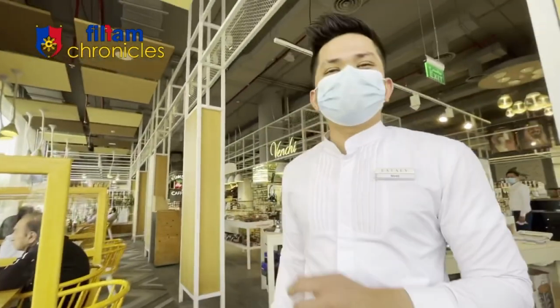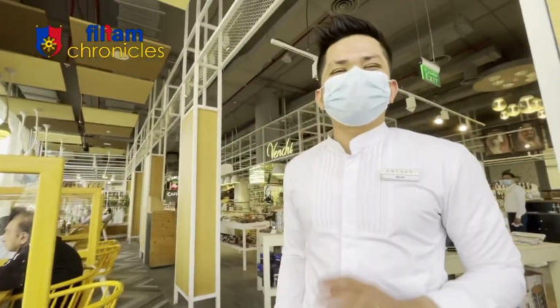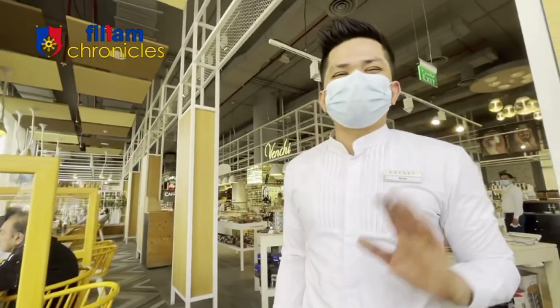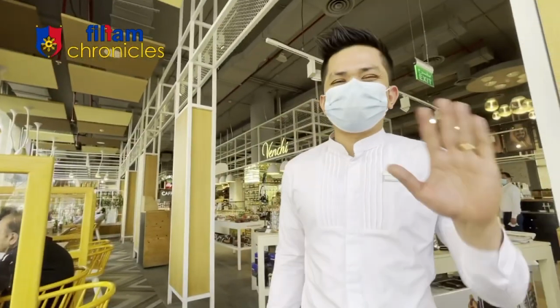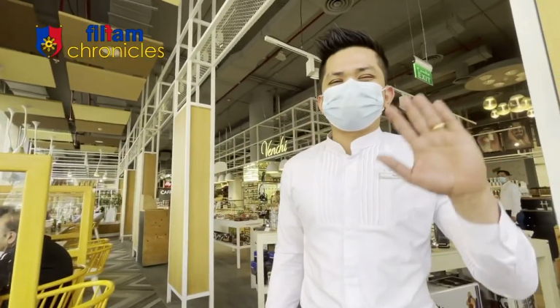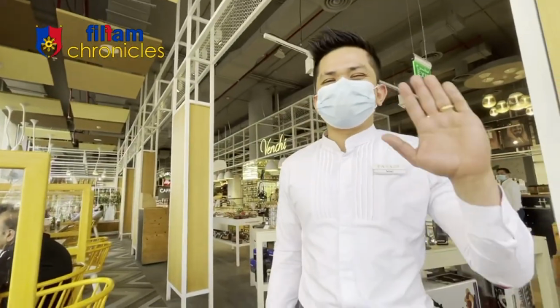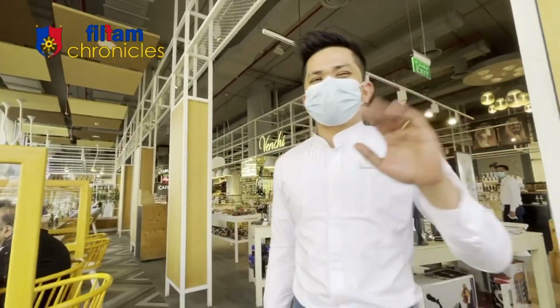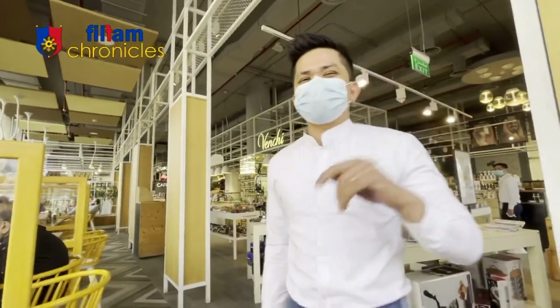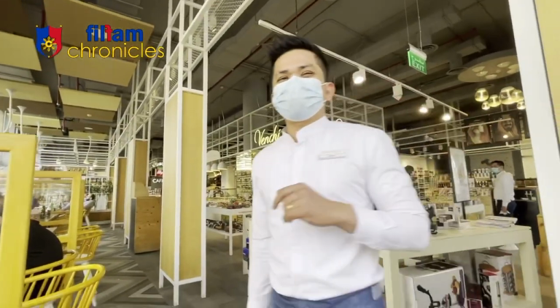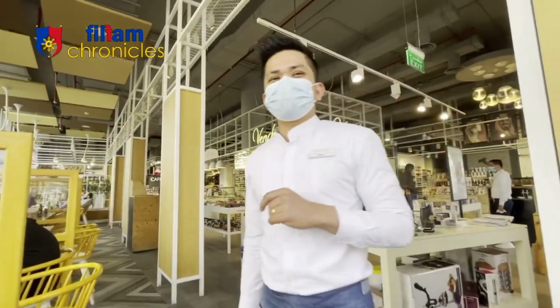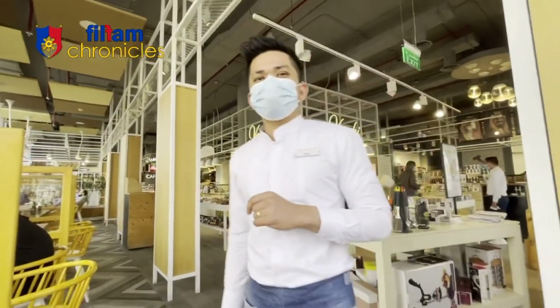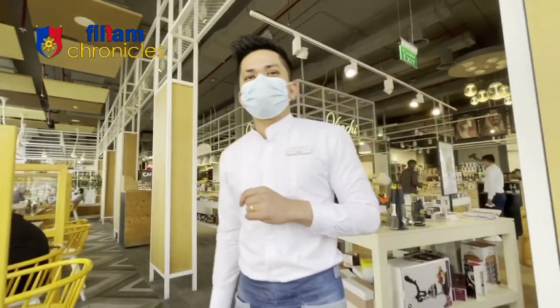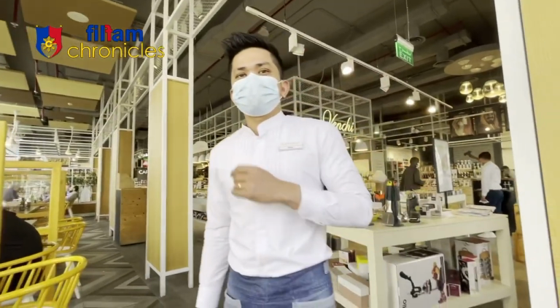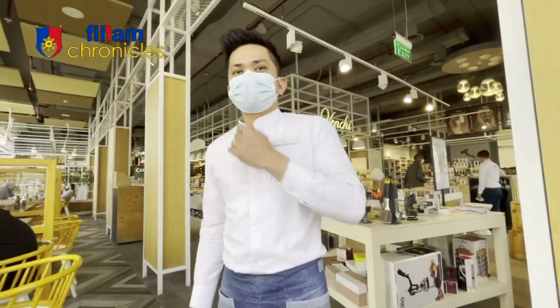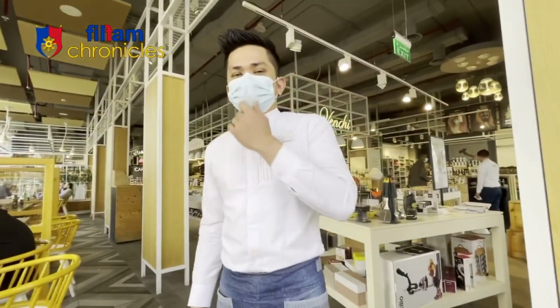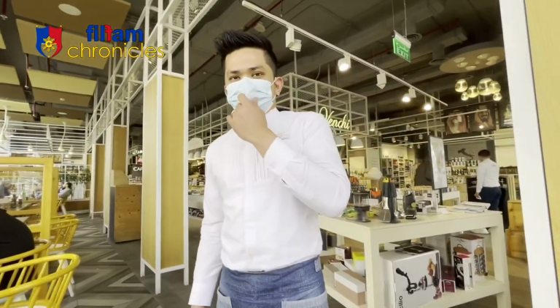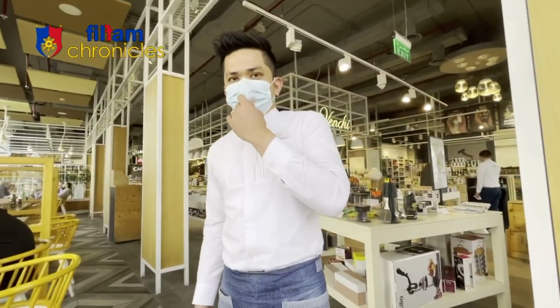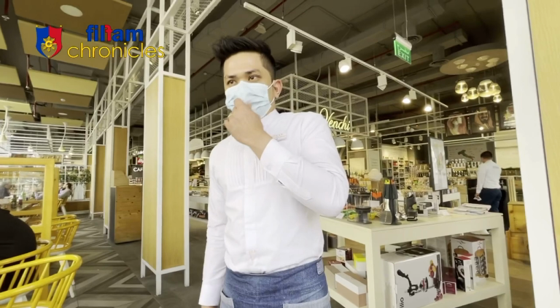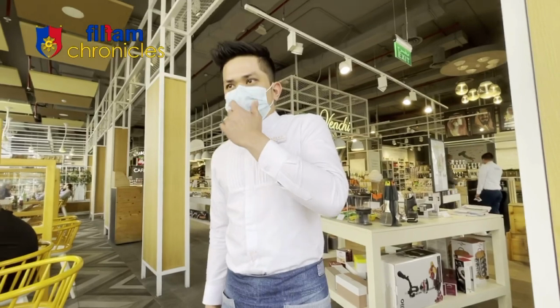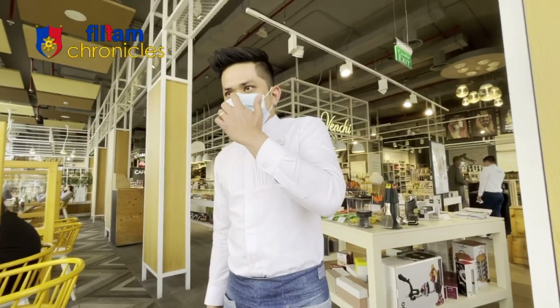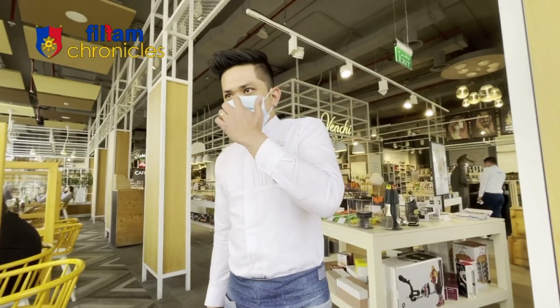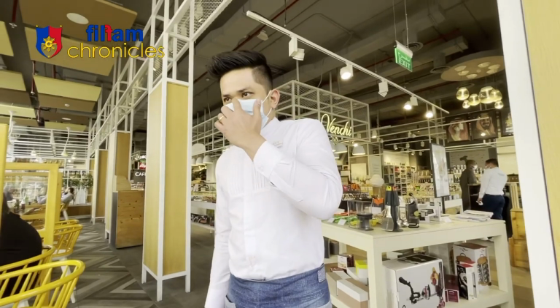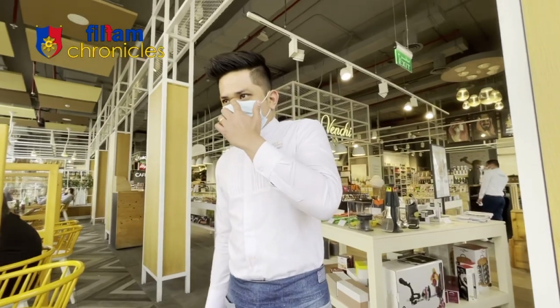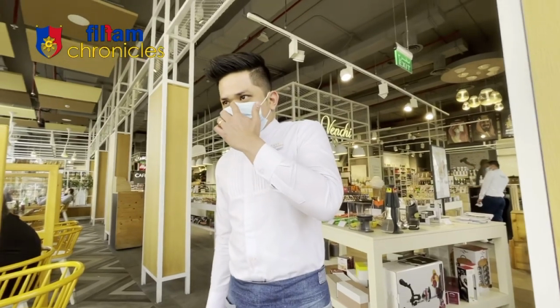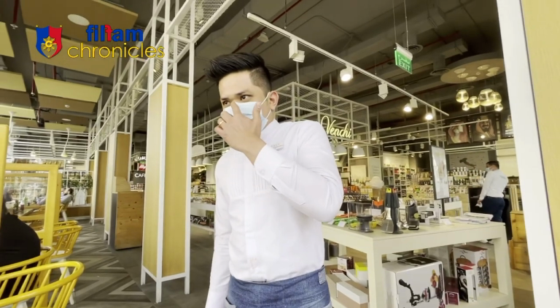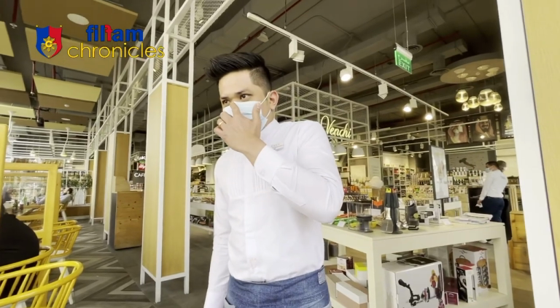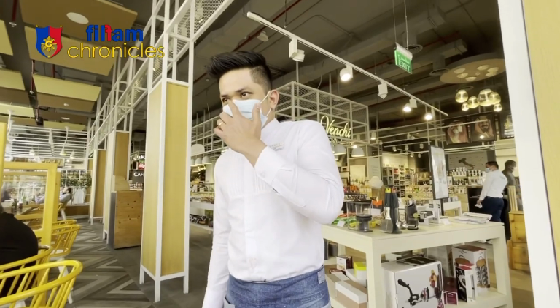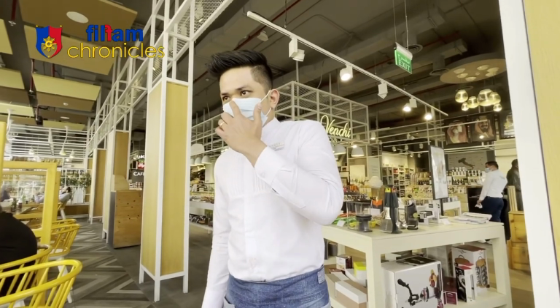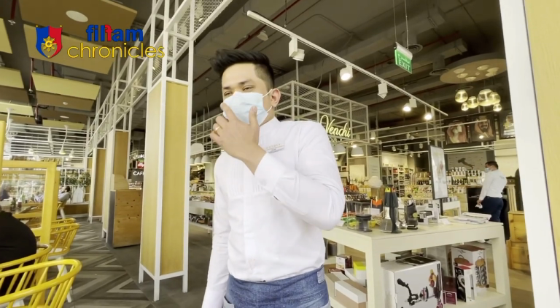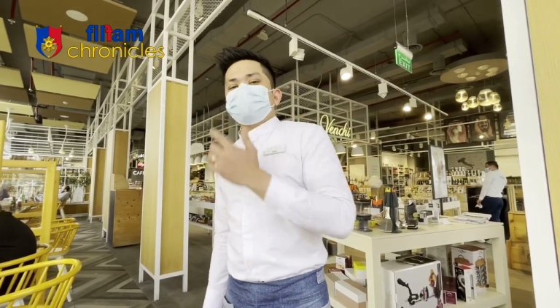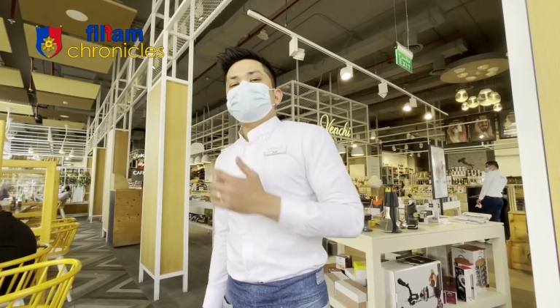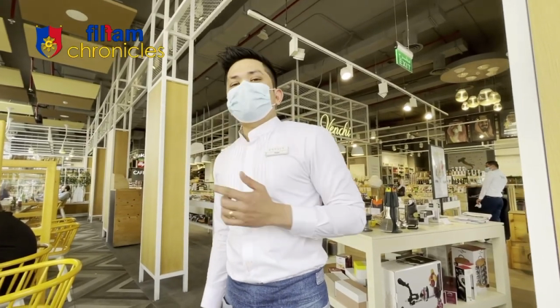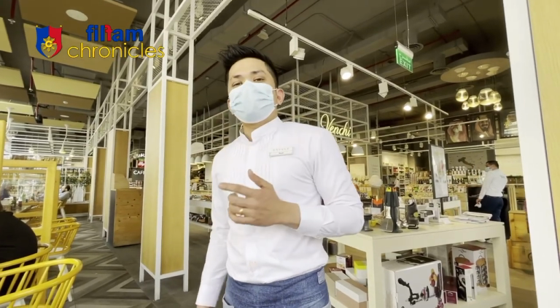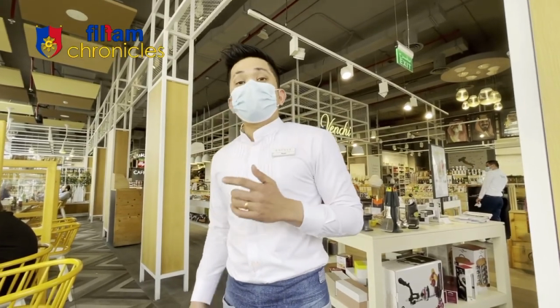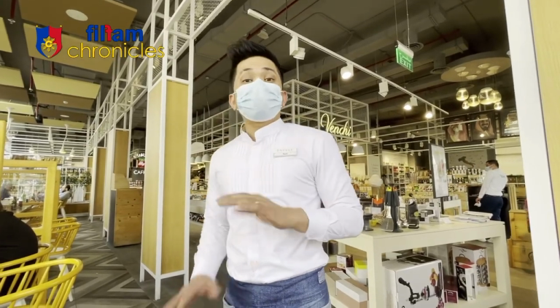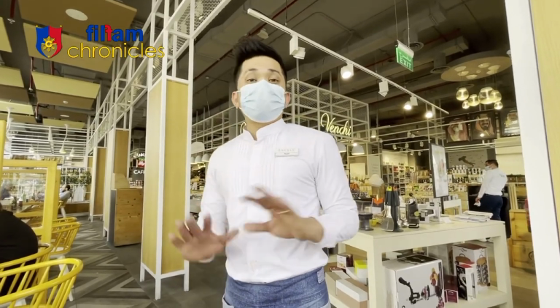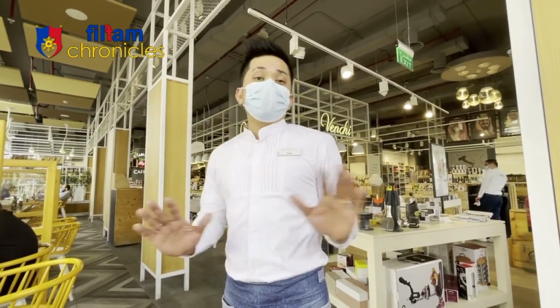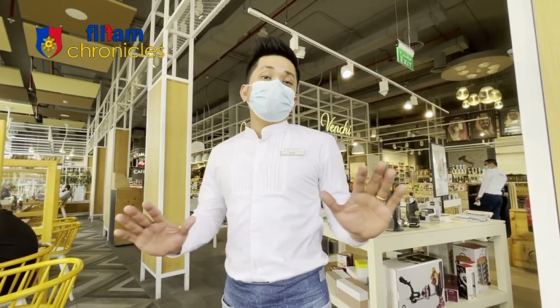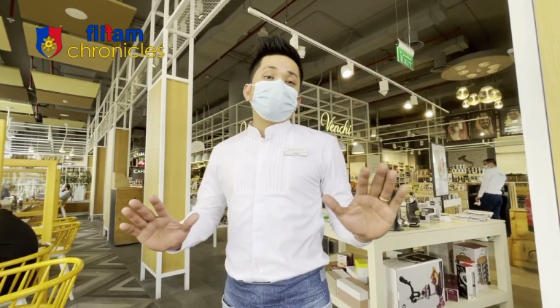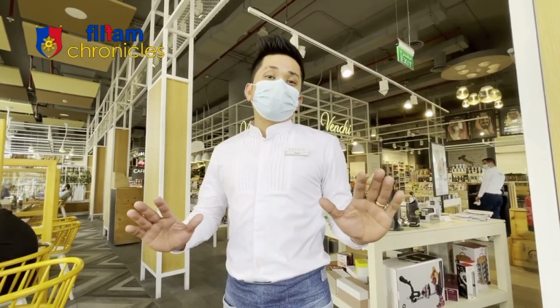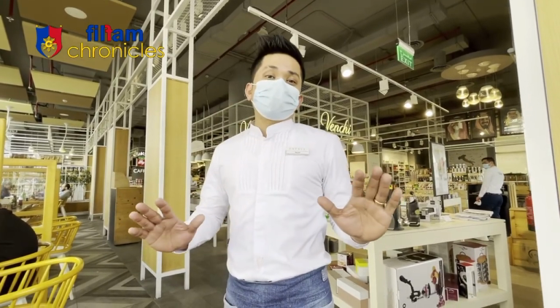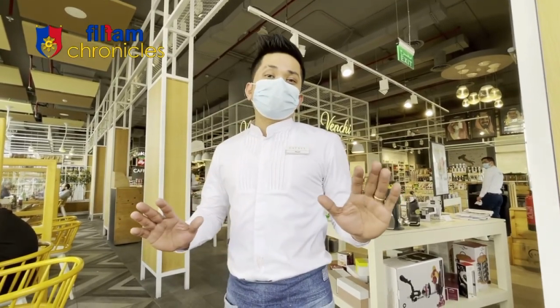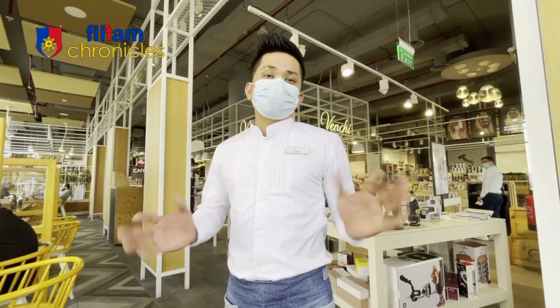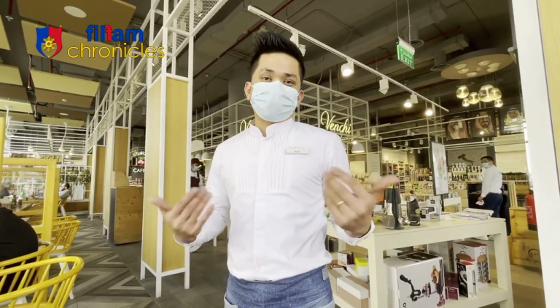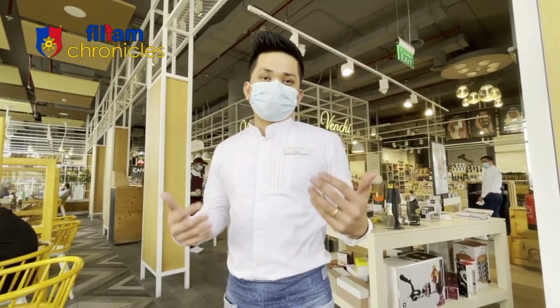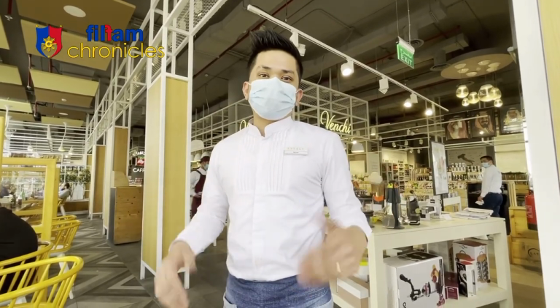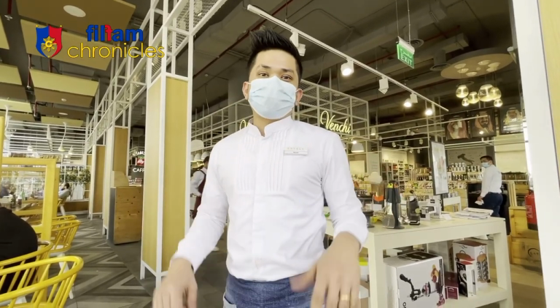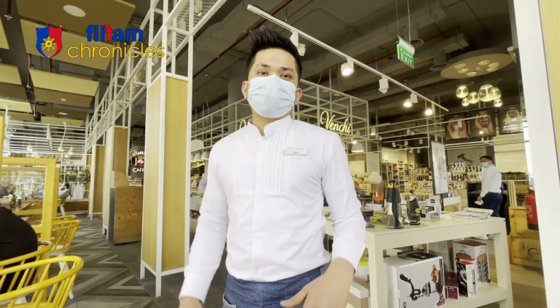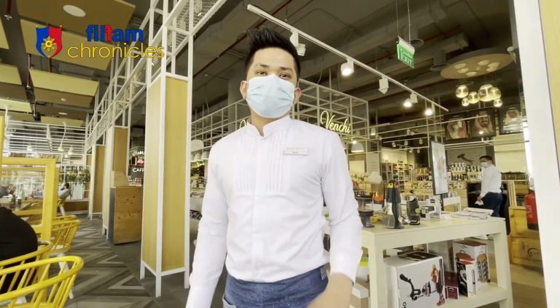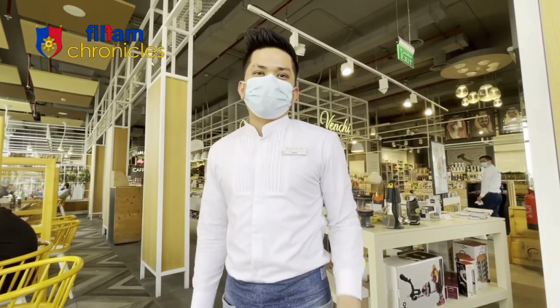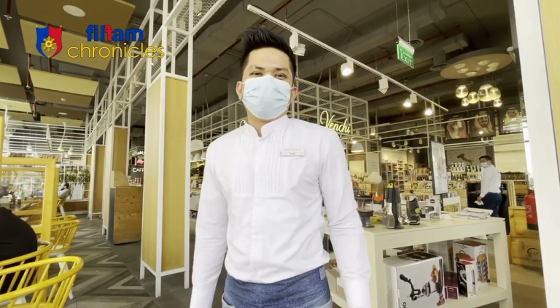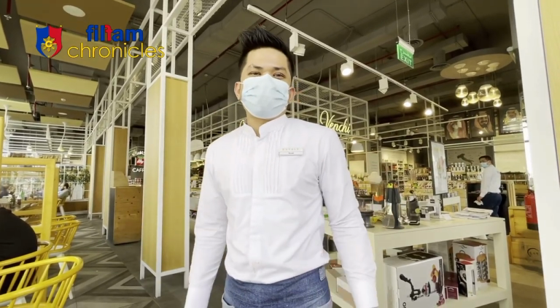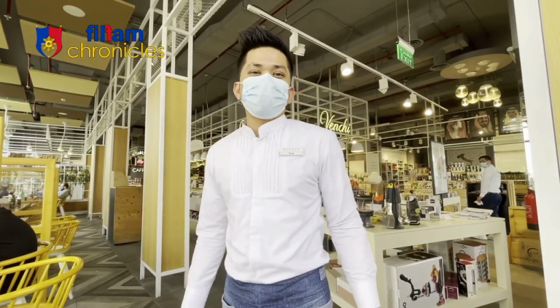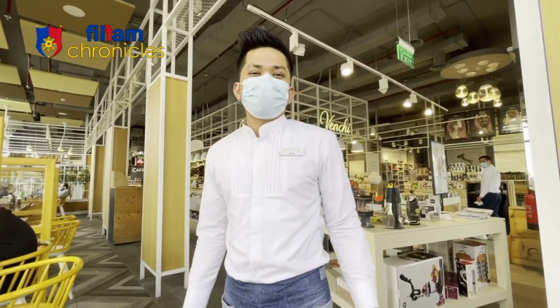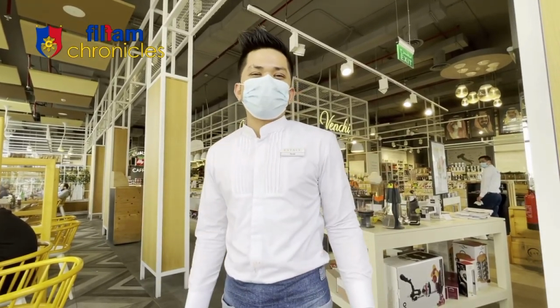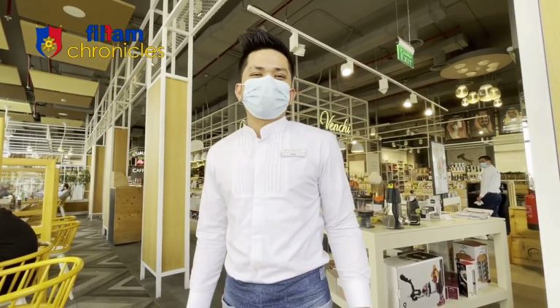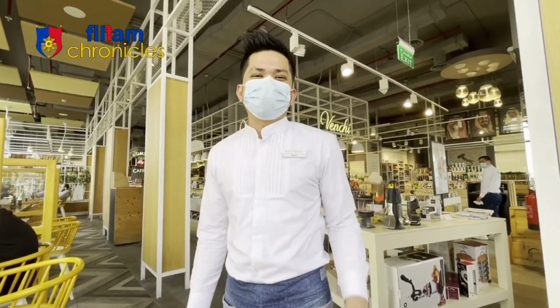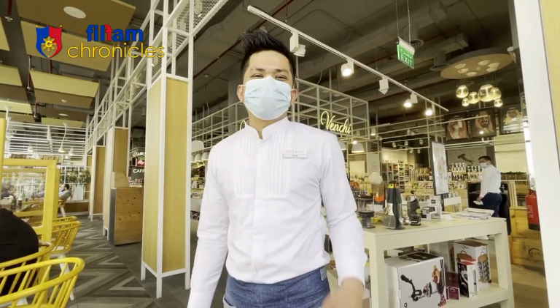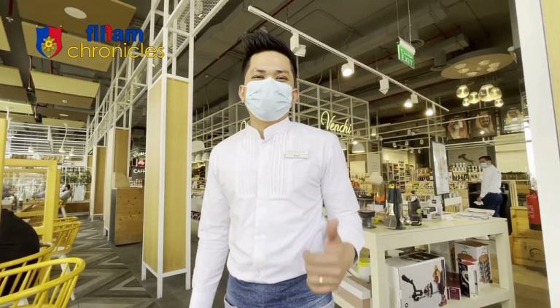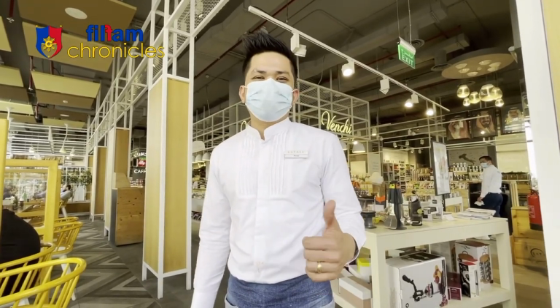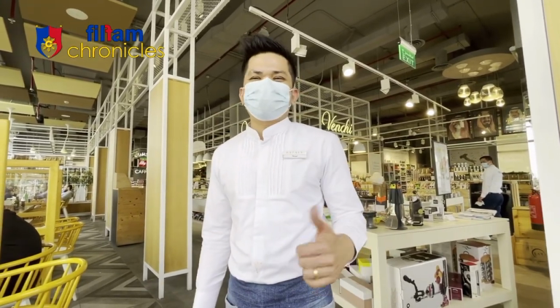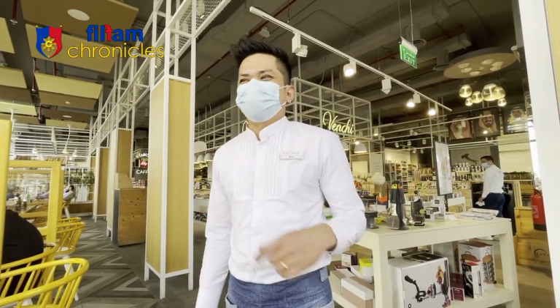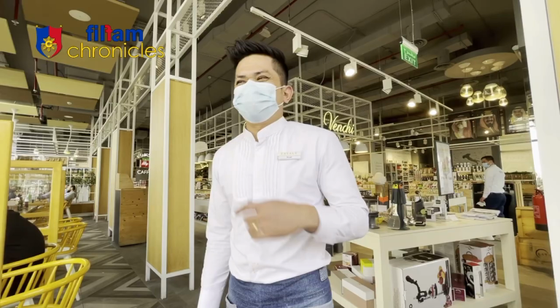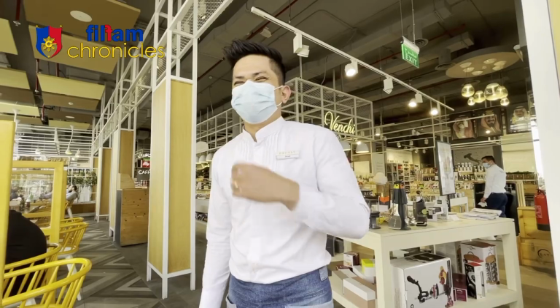Thank you very much for your time explaining to us our dishes. Can you please invite them to come here at Eataly? What are you waiting for? Come on over here!